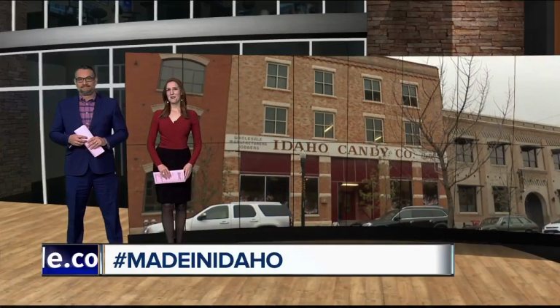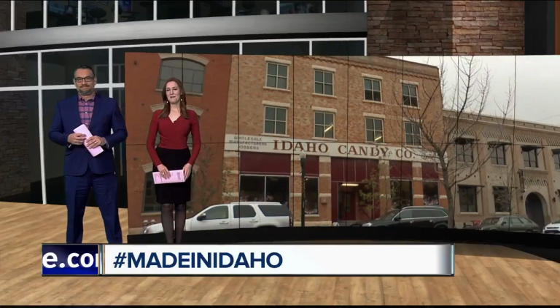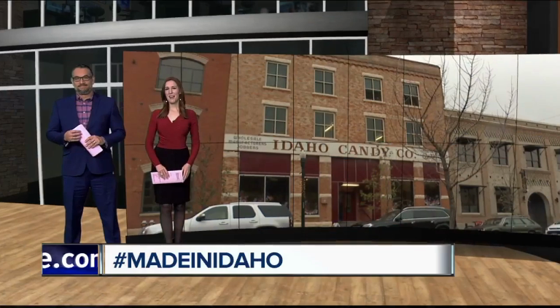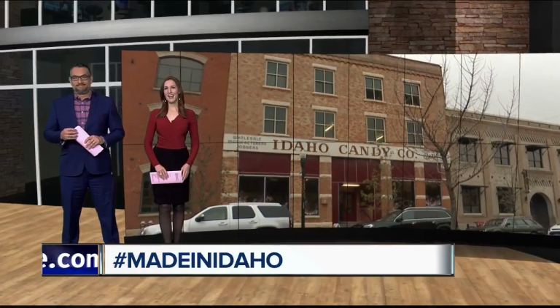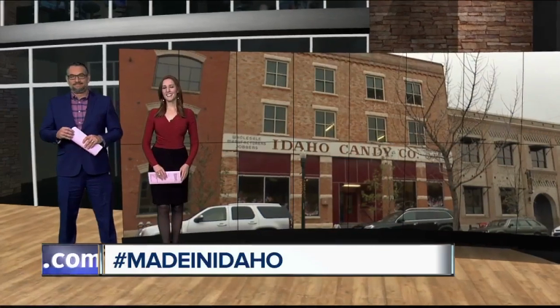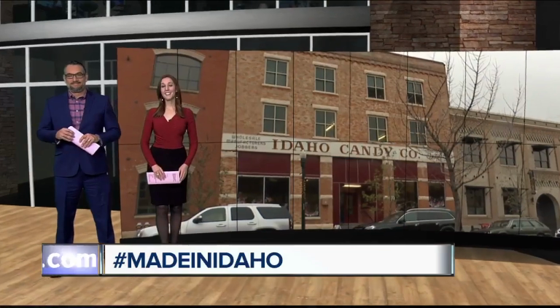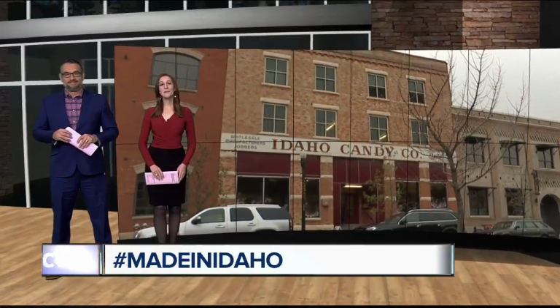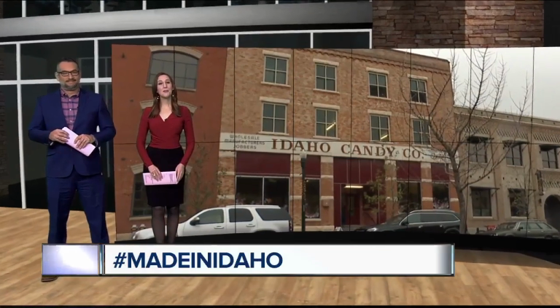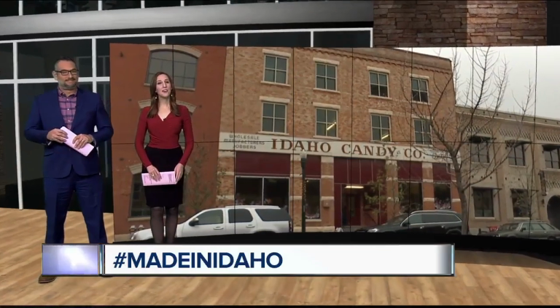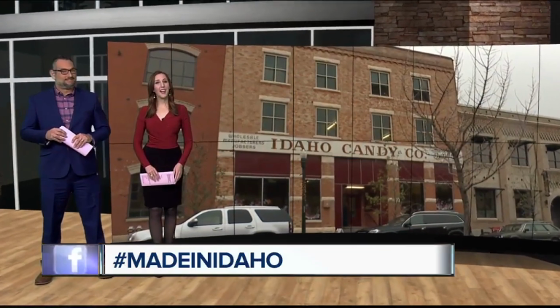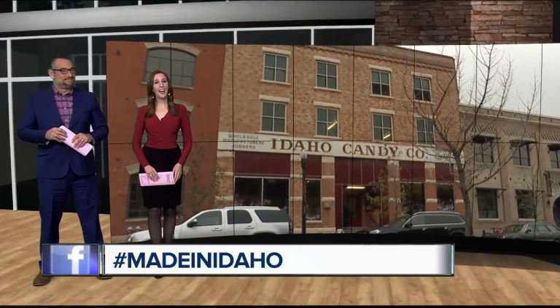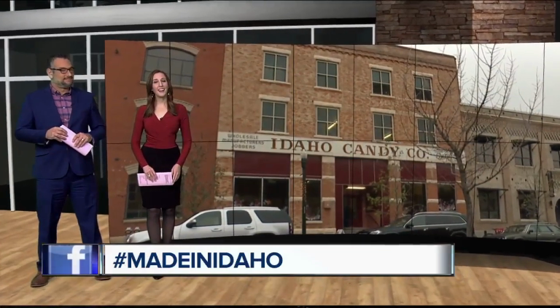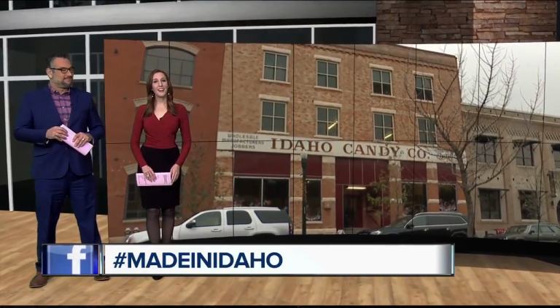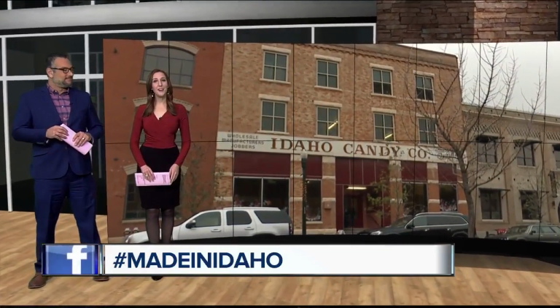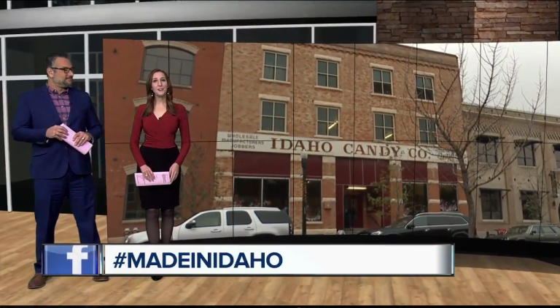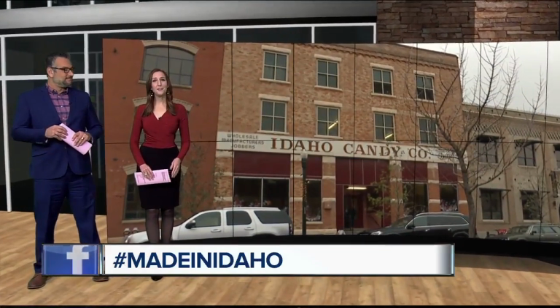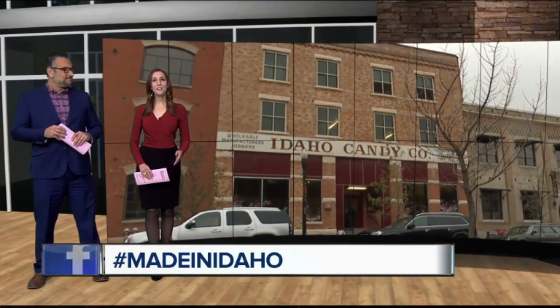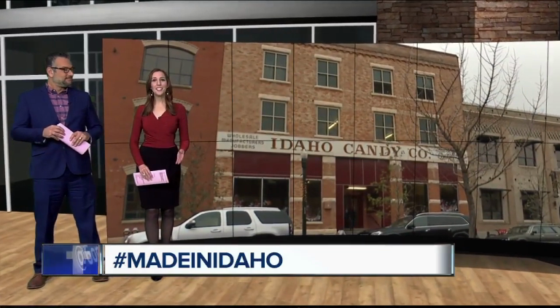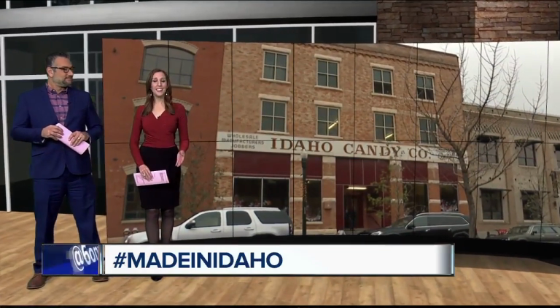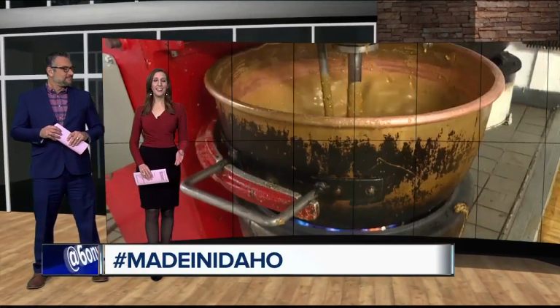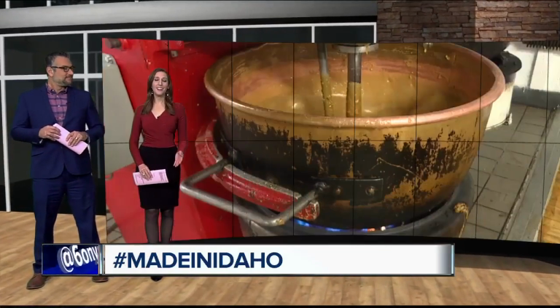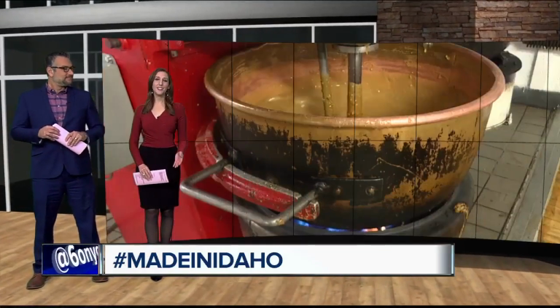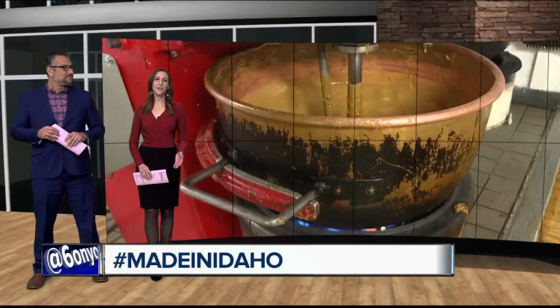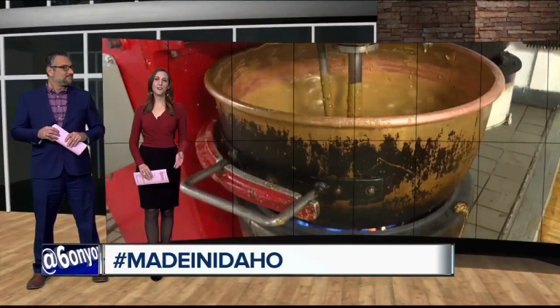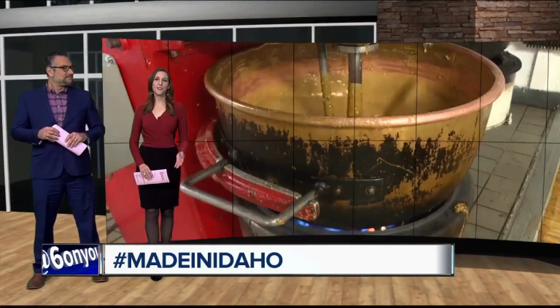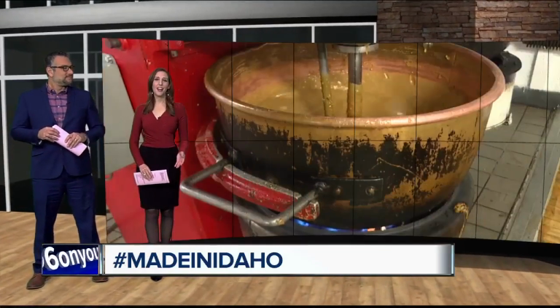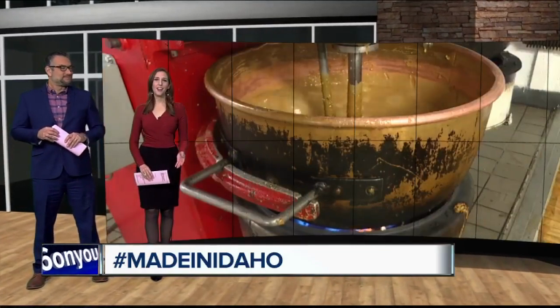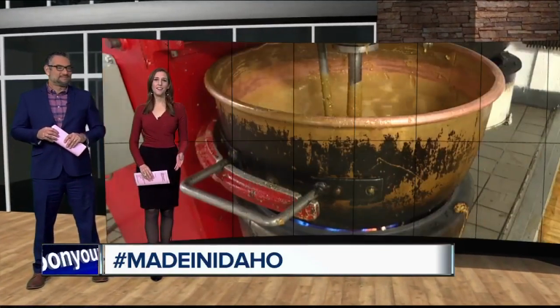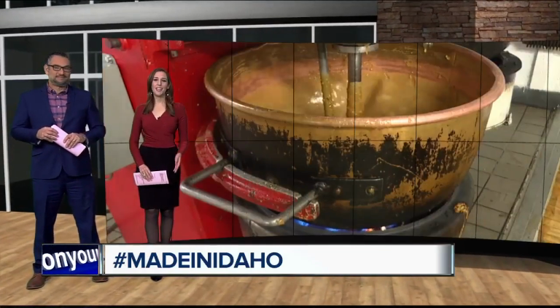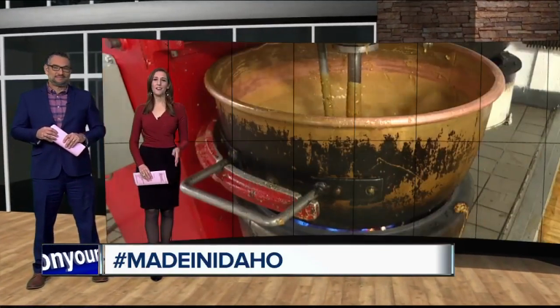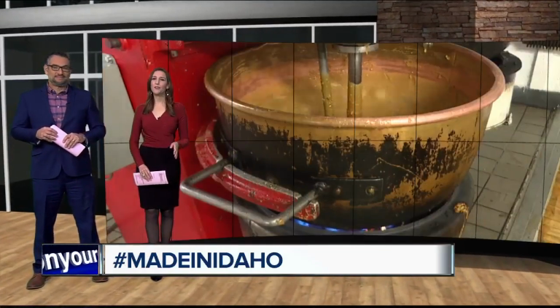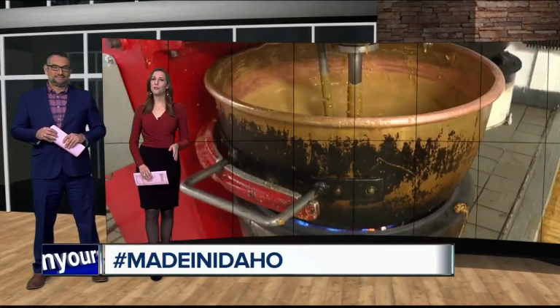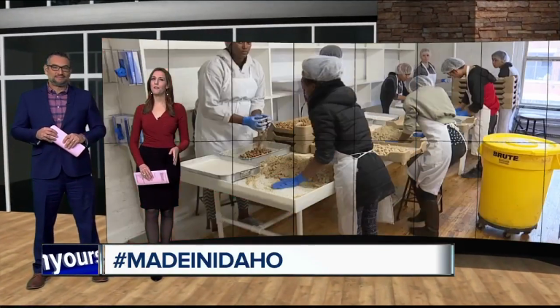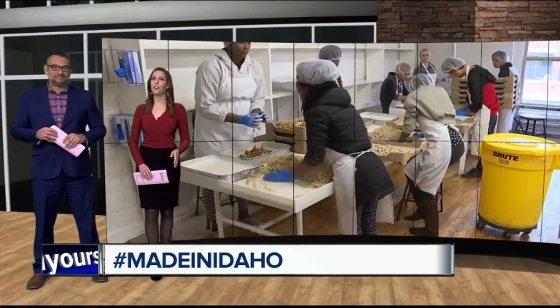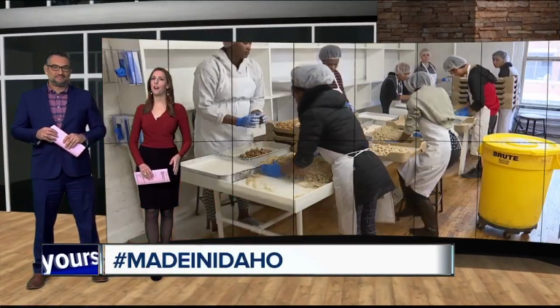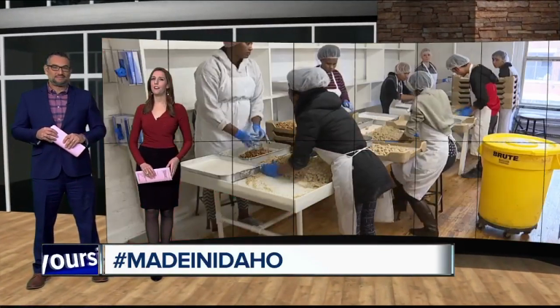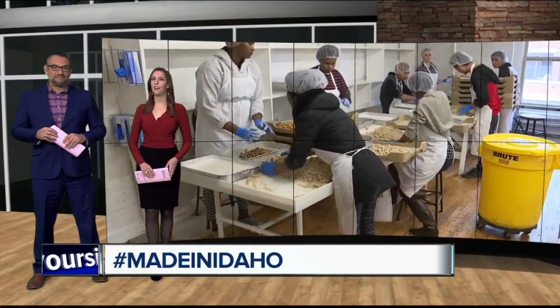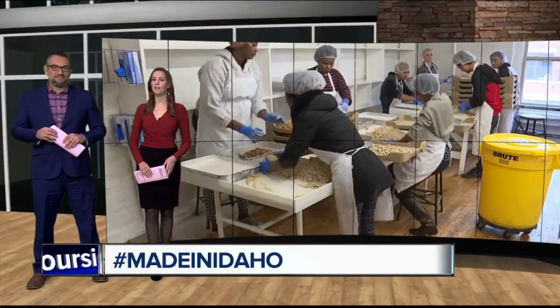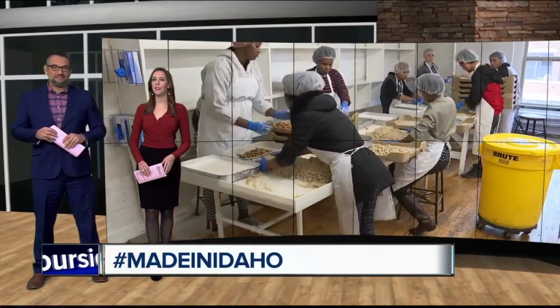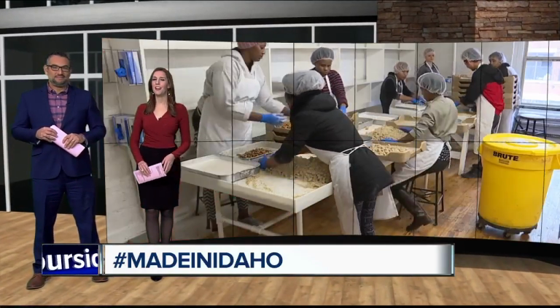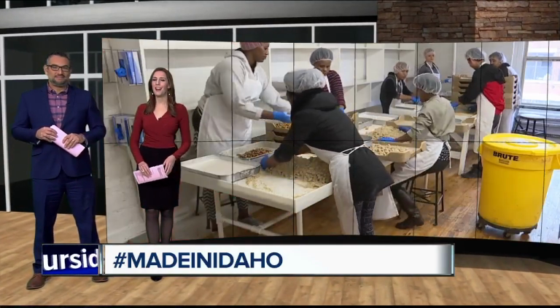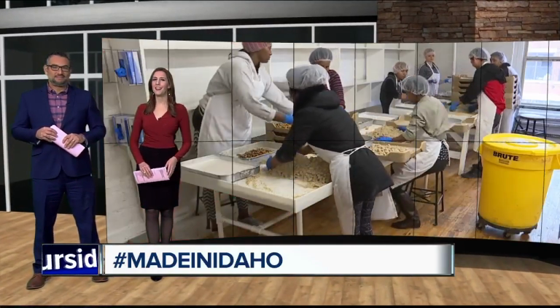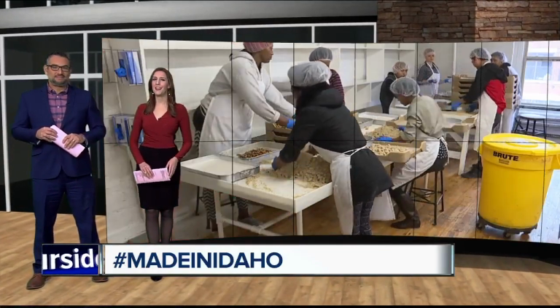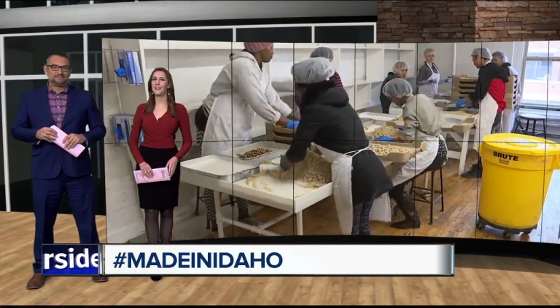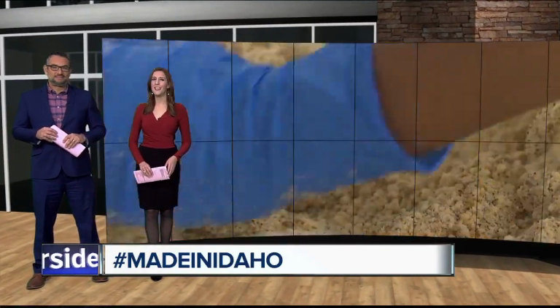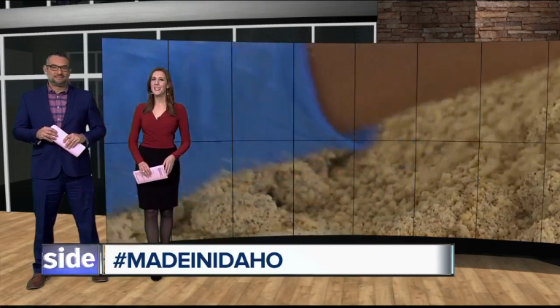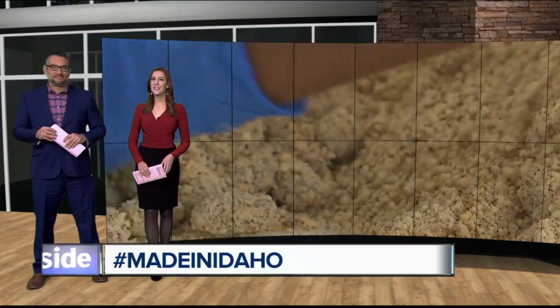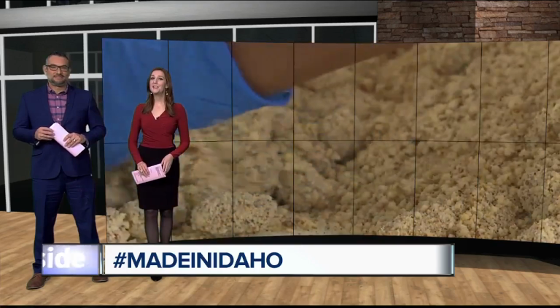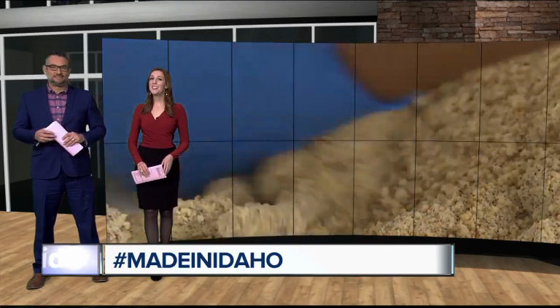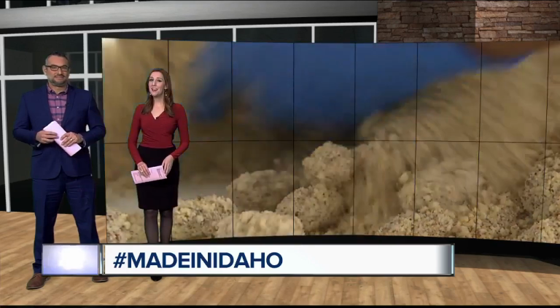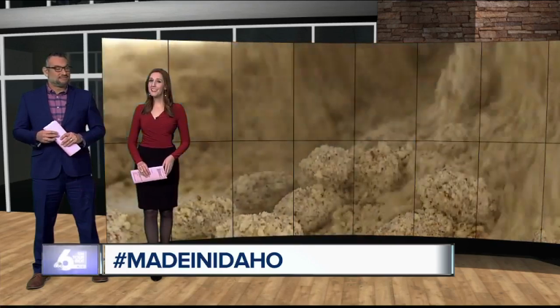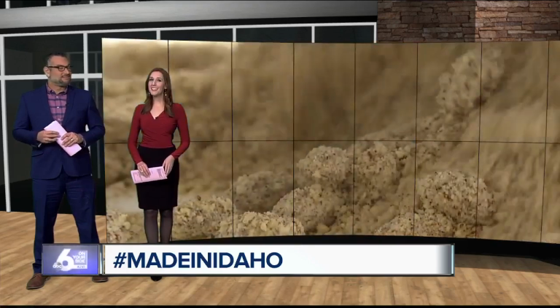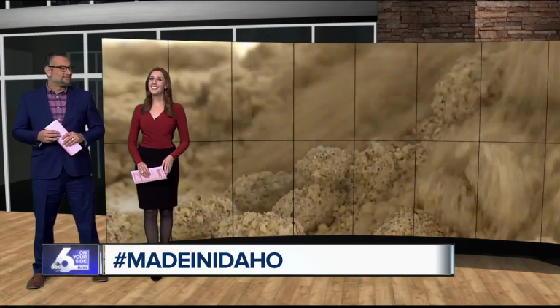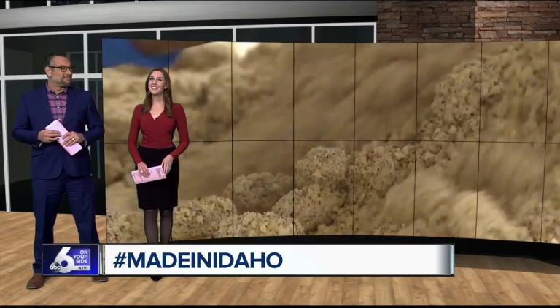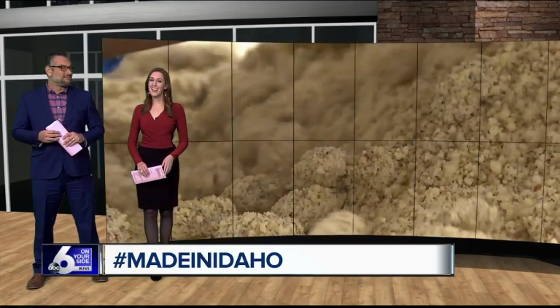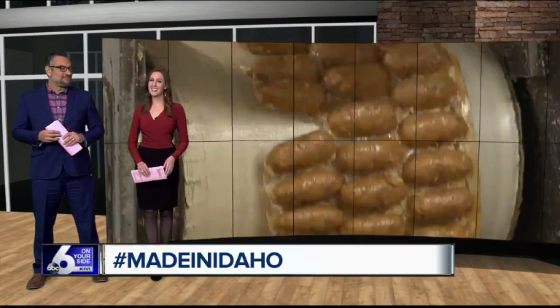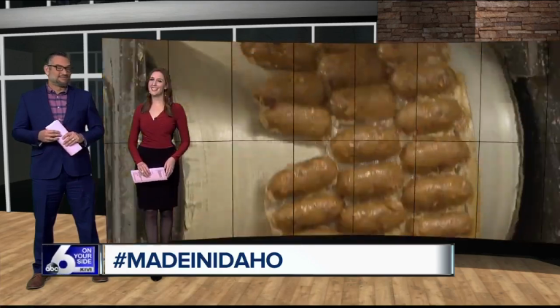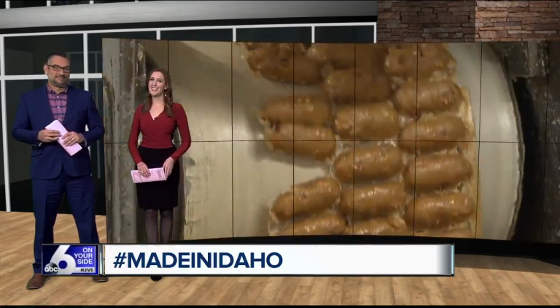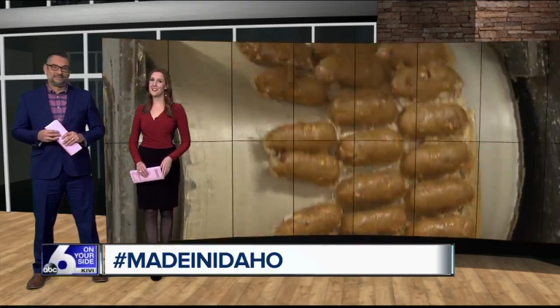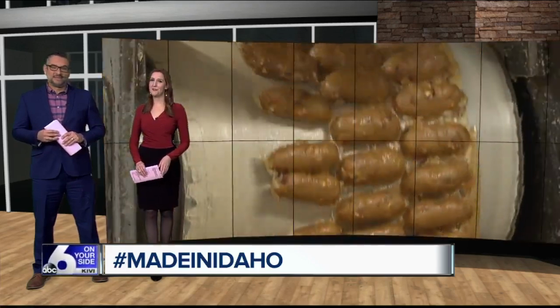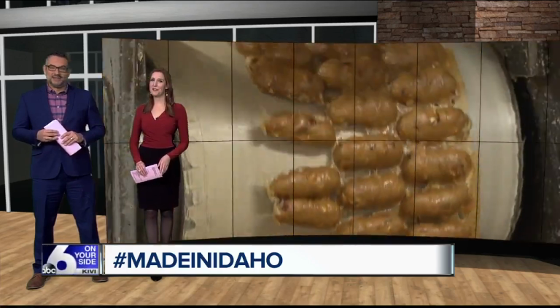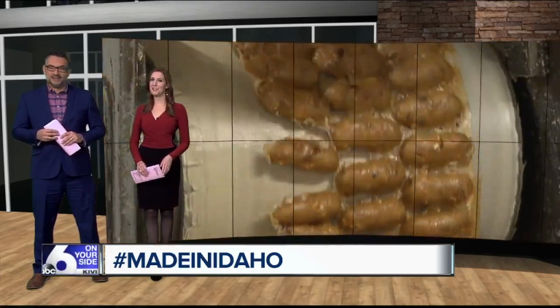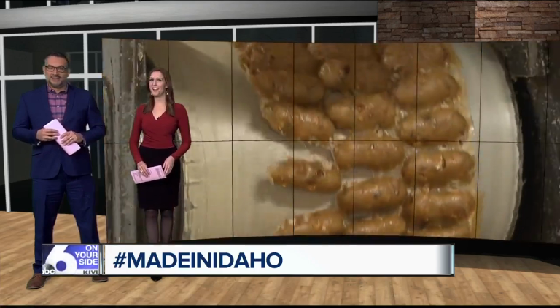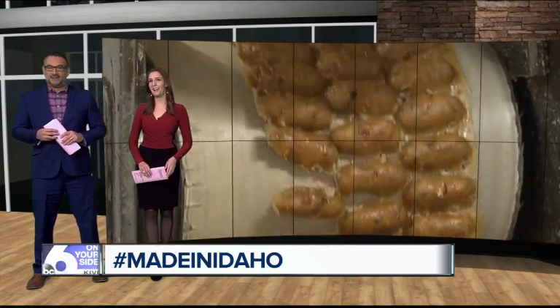Welcome back to Good Morning Idaho. You've seen it on store shelves, and if you've lived long enough in Idaho, you've definitely tasted it for yourself.